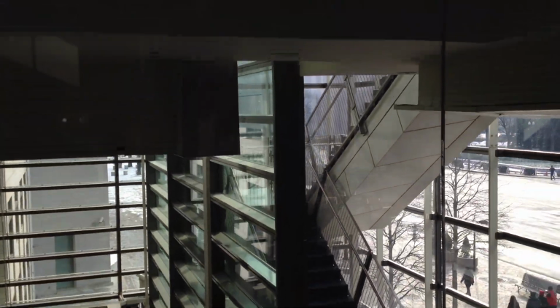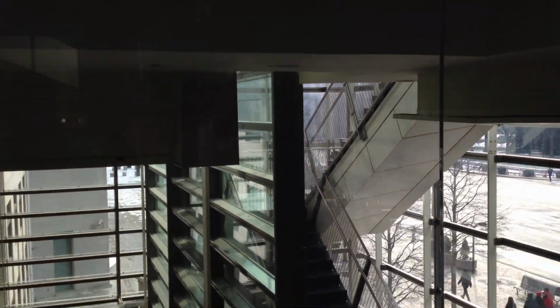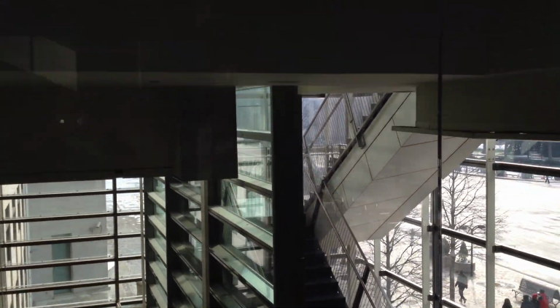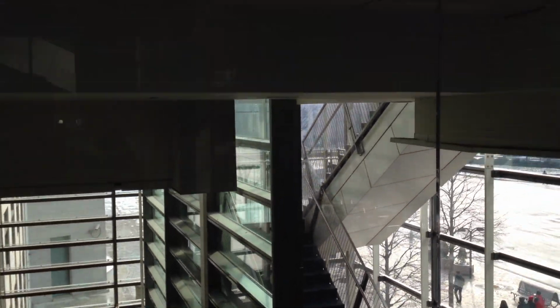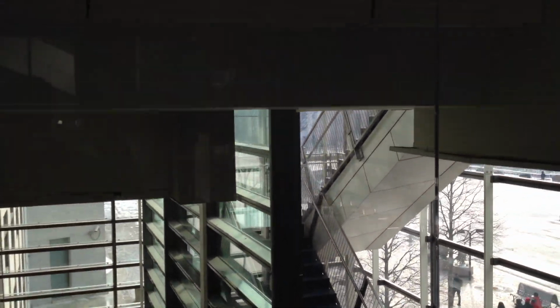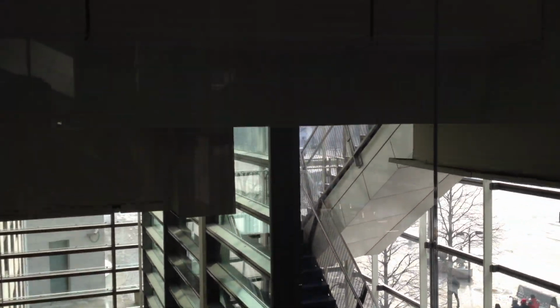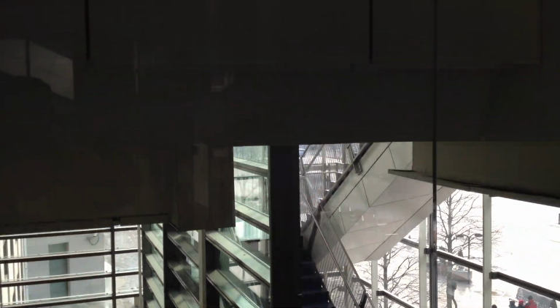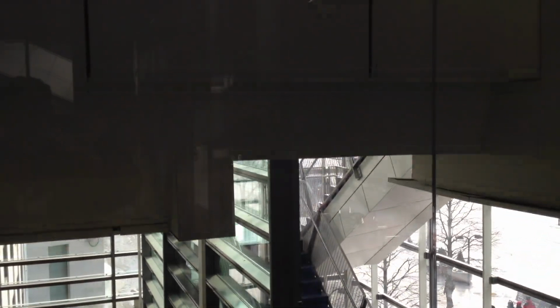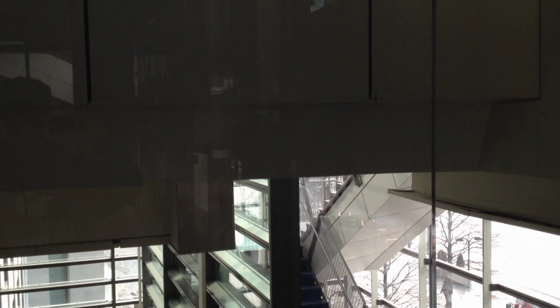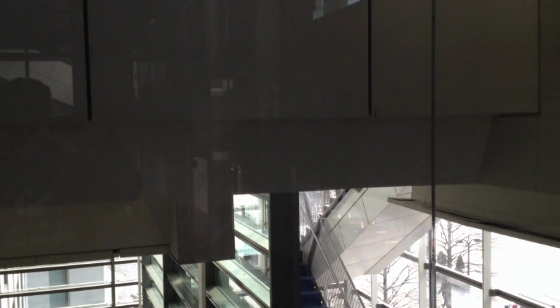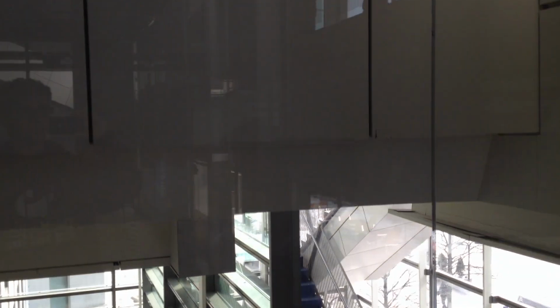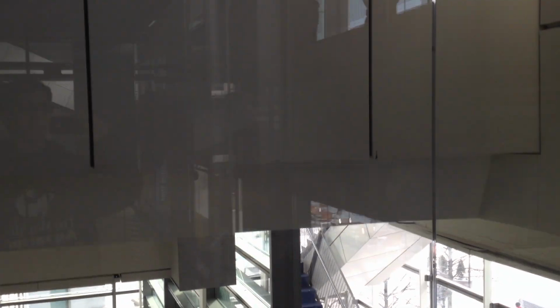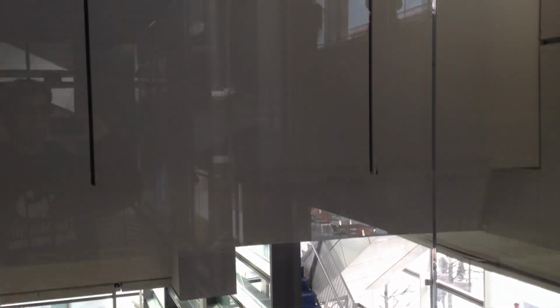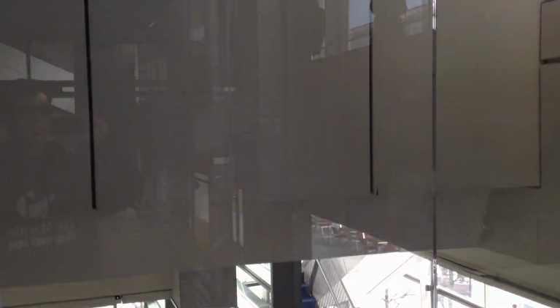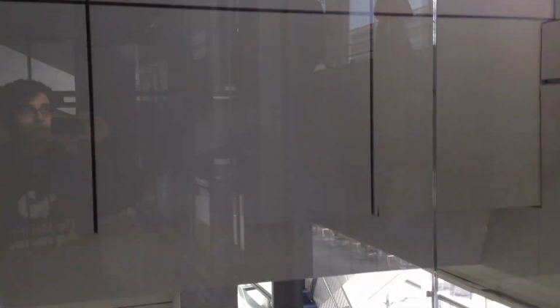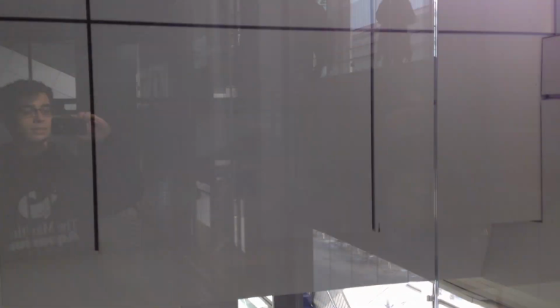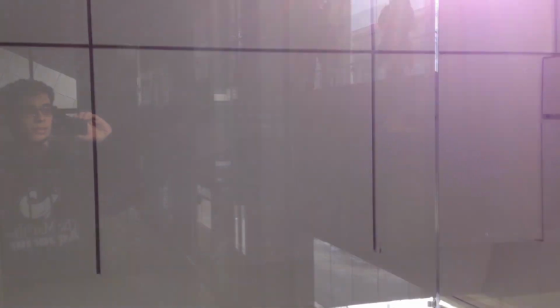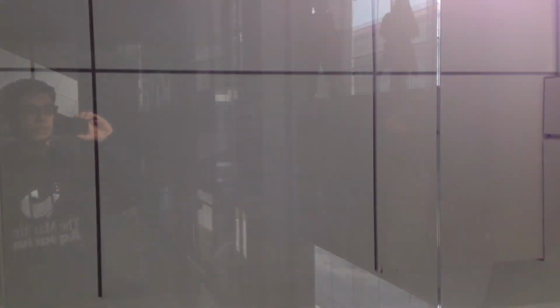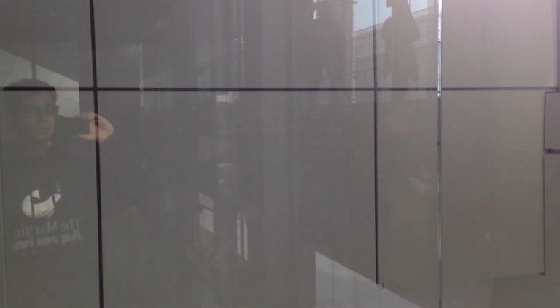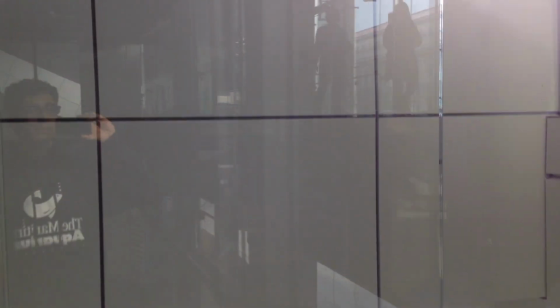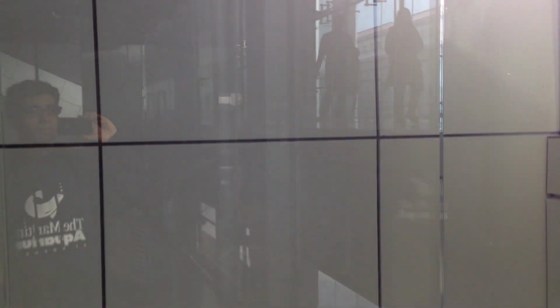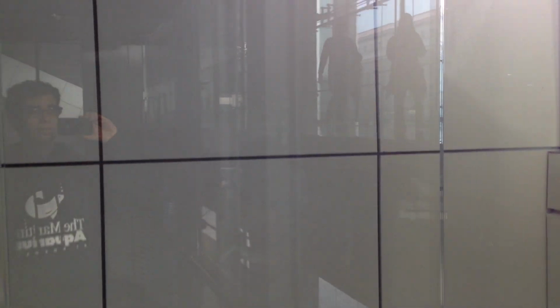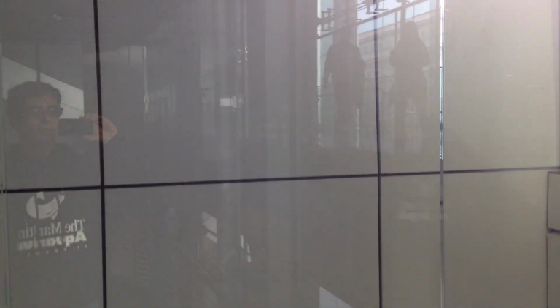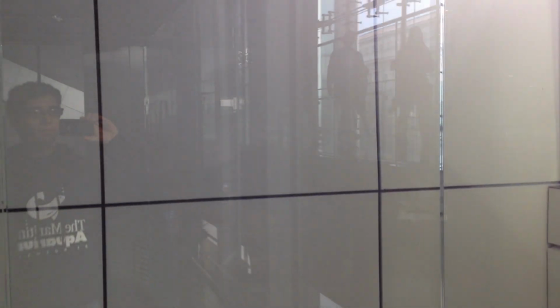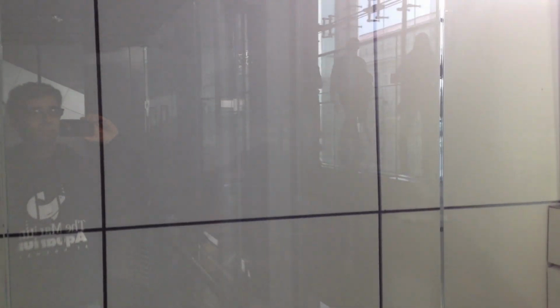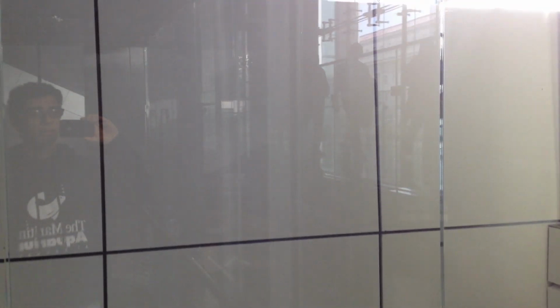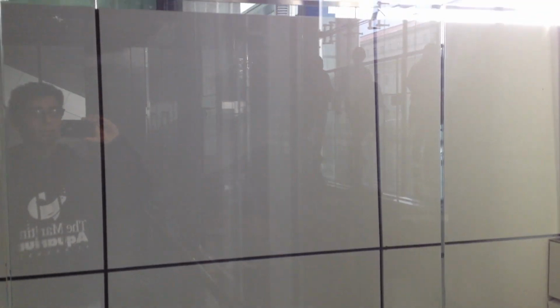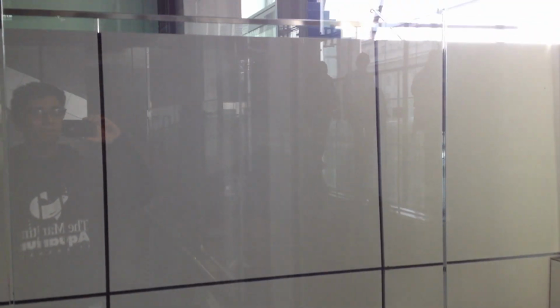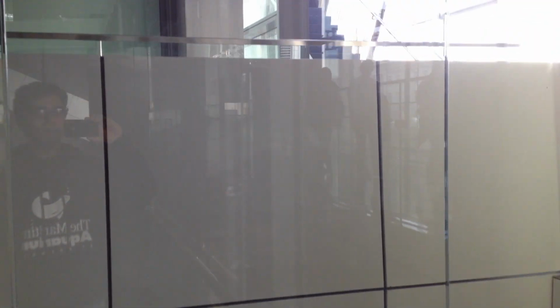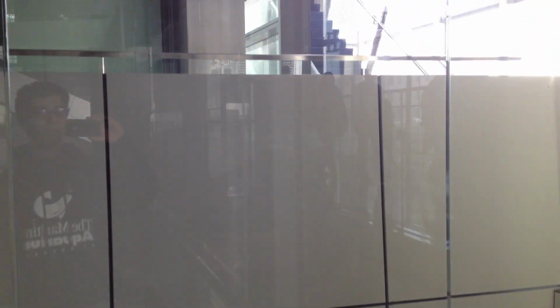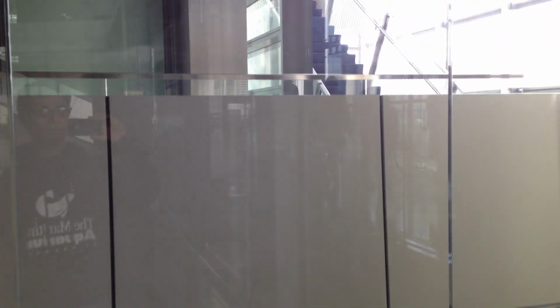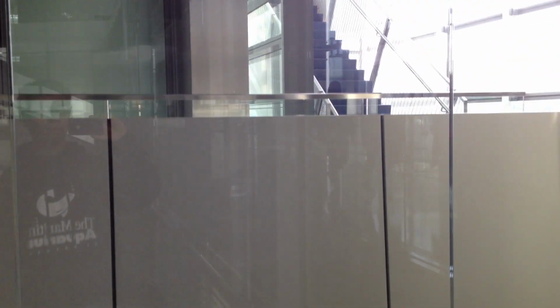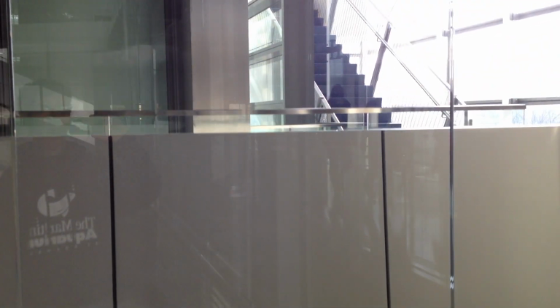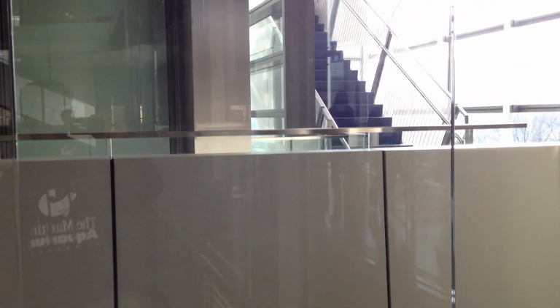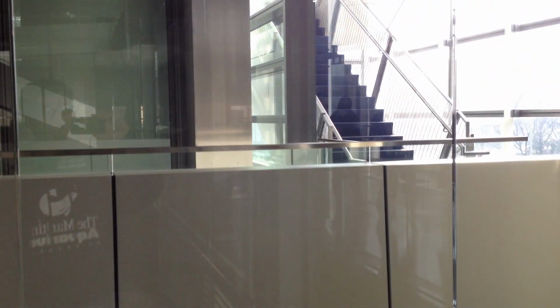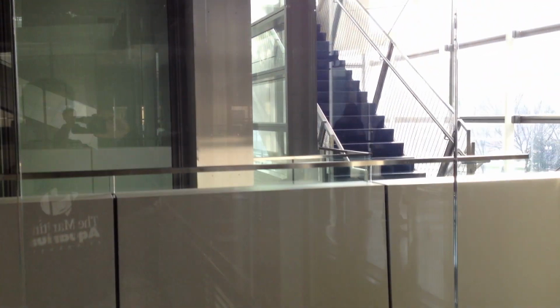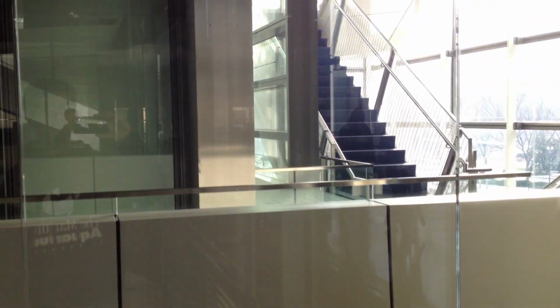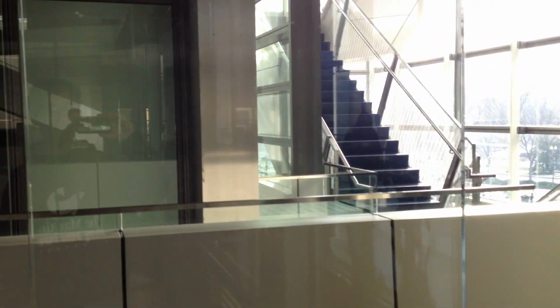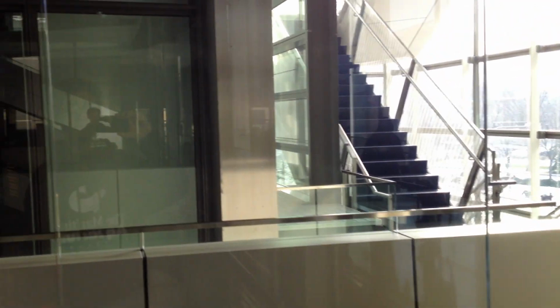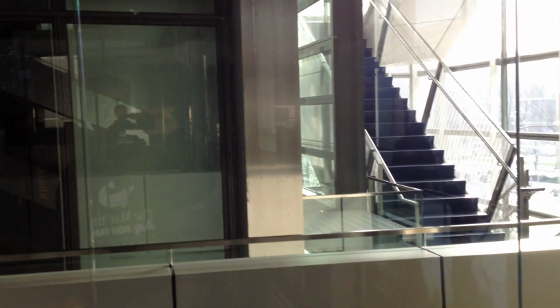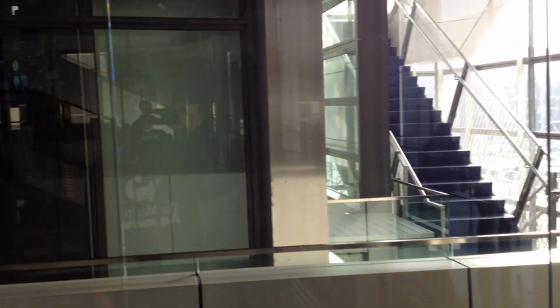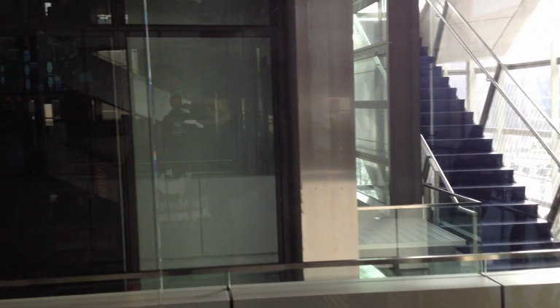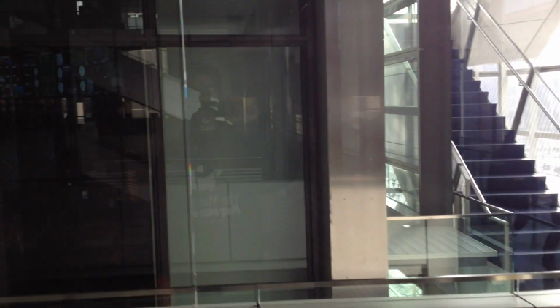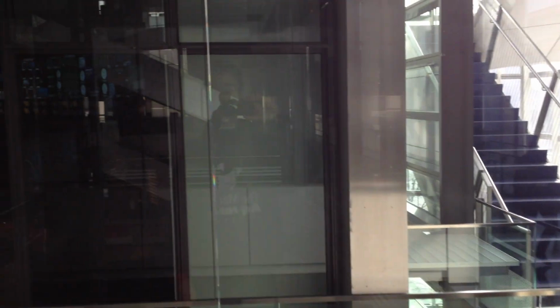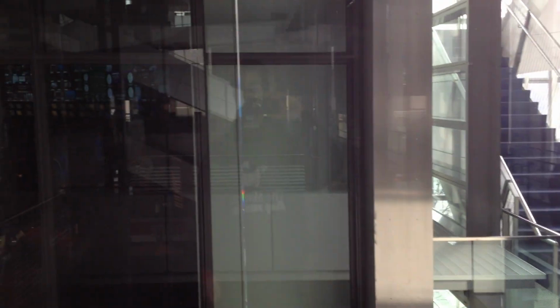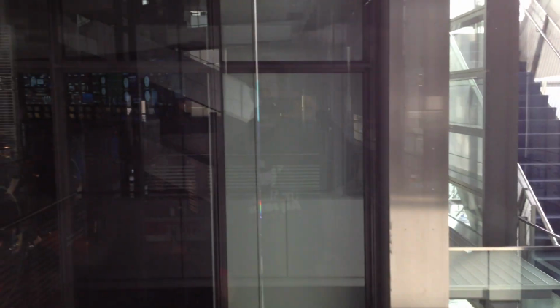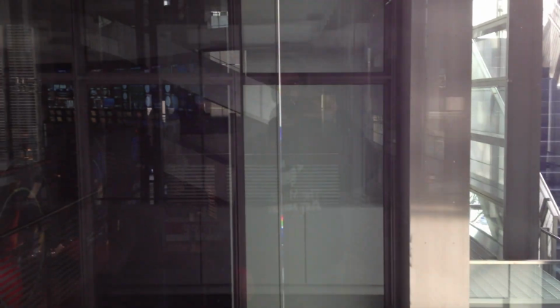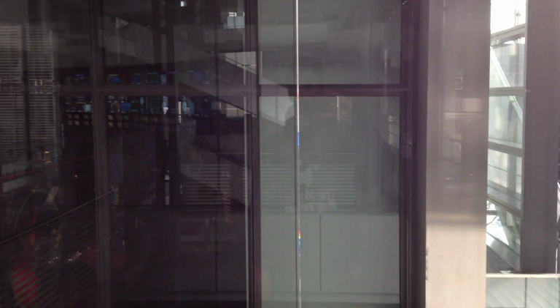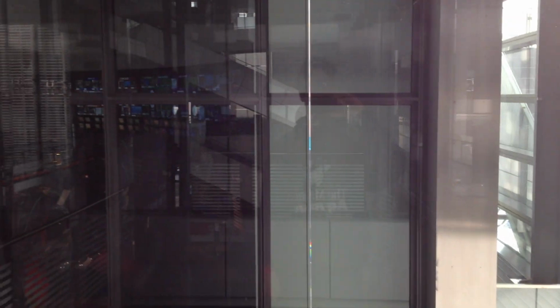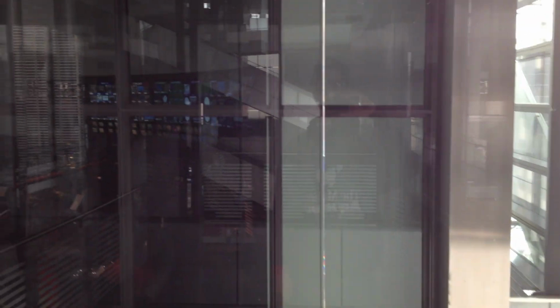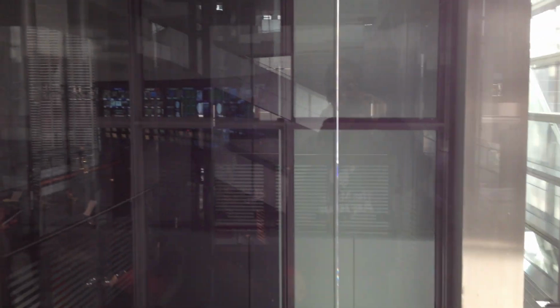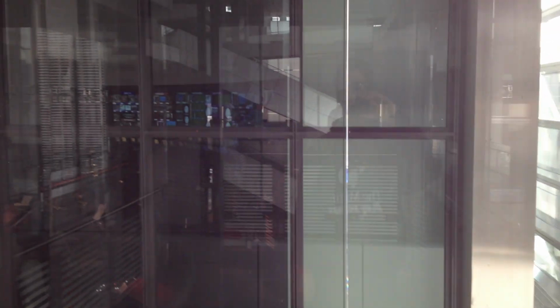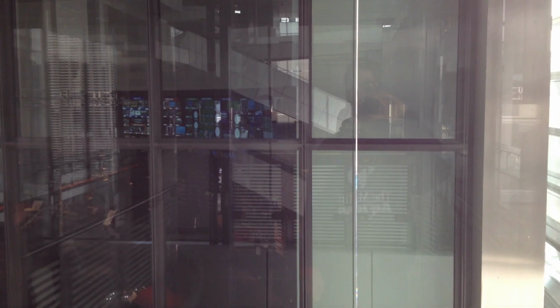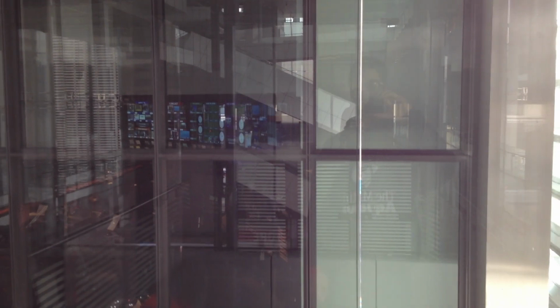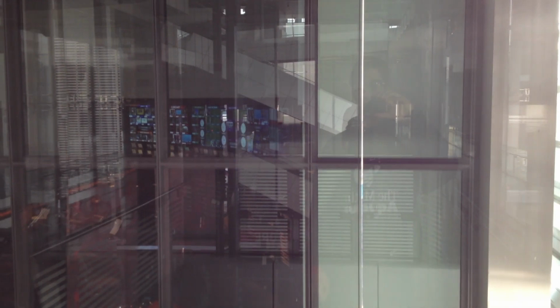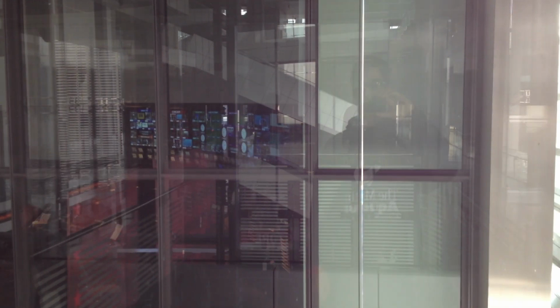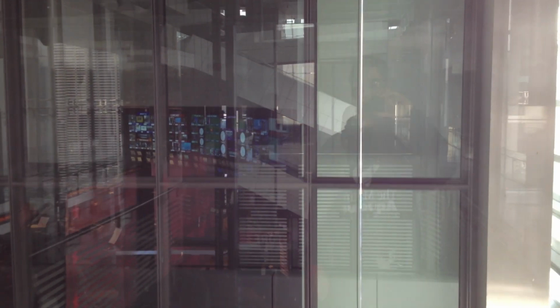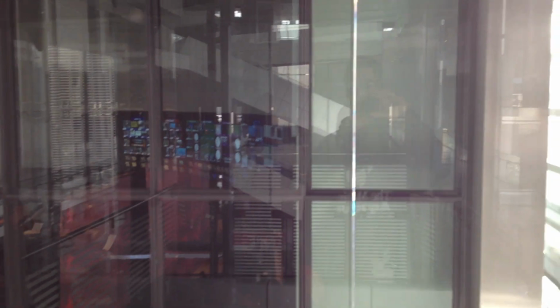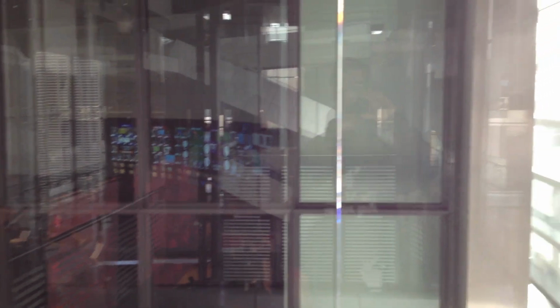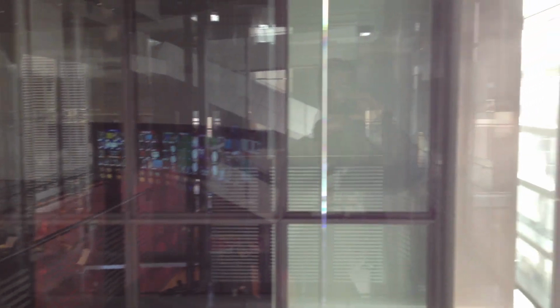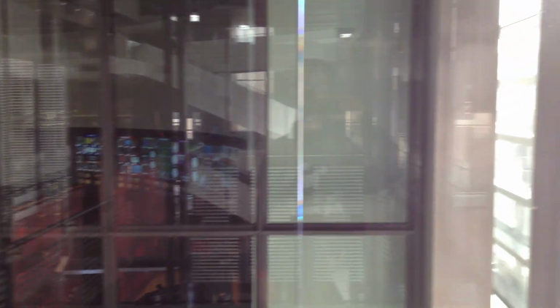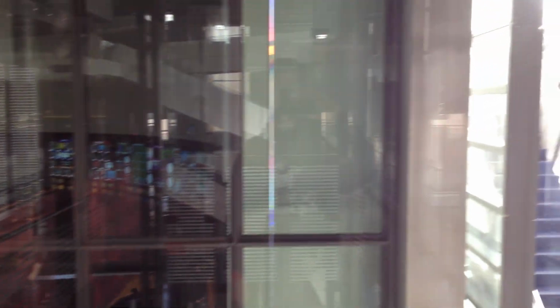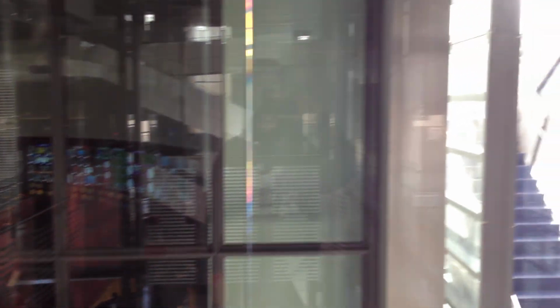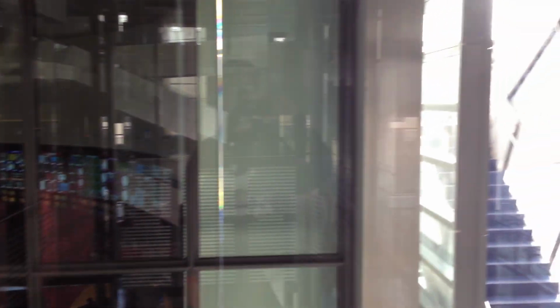As we pass the third level, look out the back. You can see our Master Control Room. All of the museum's videos and interactives are controlled from there.